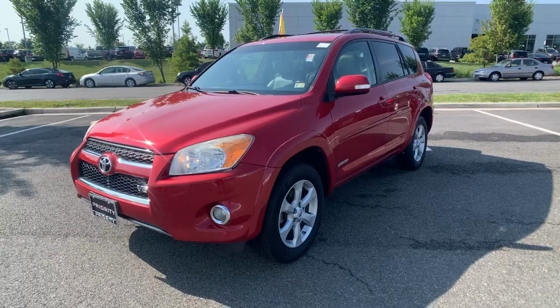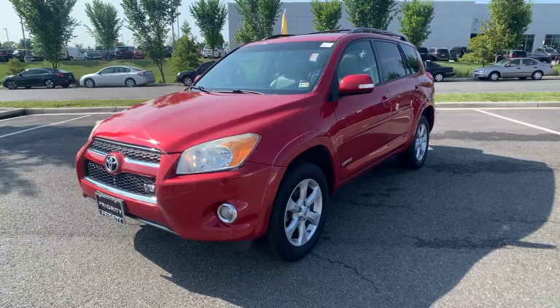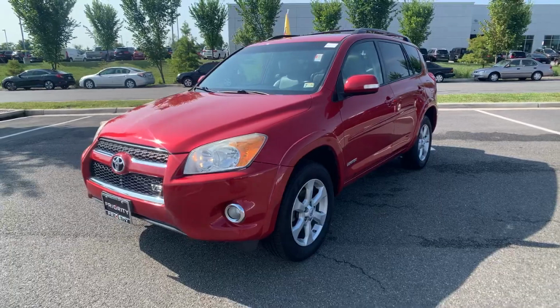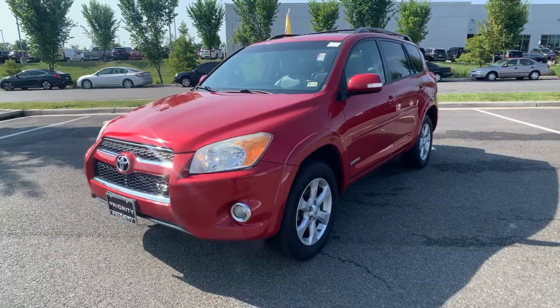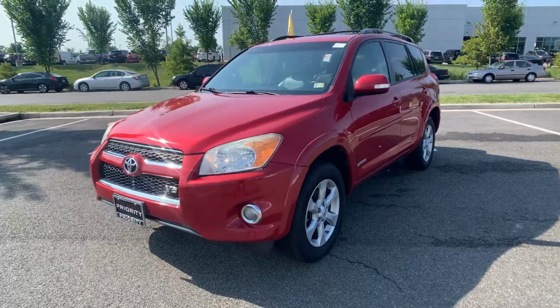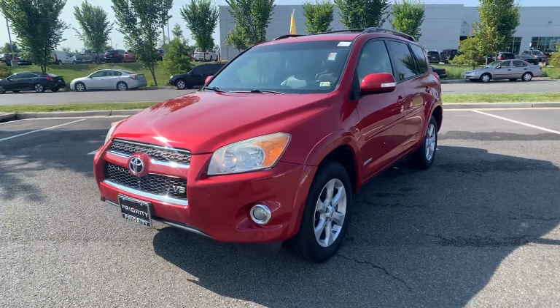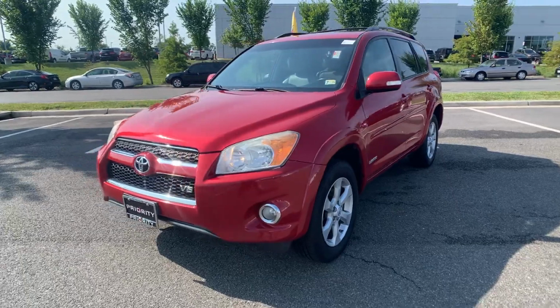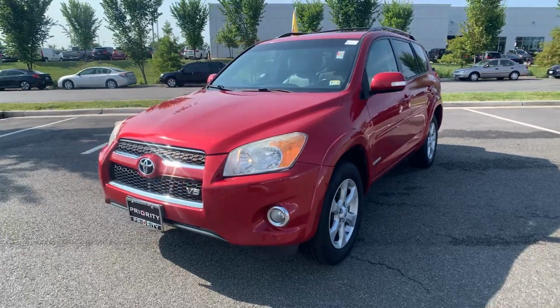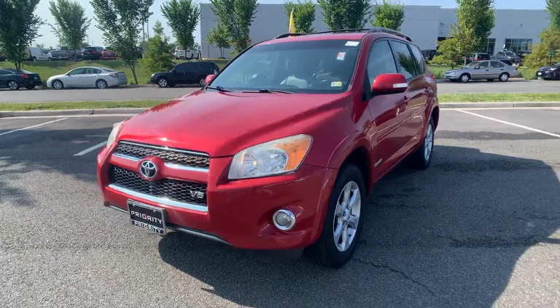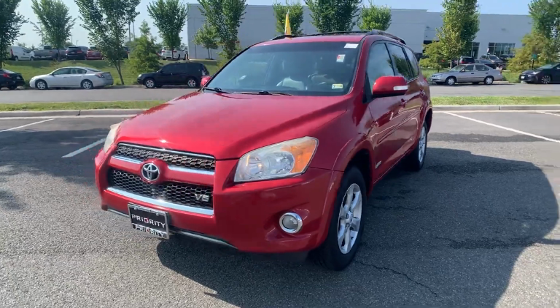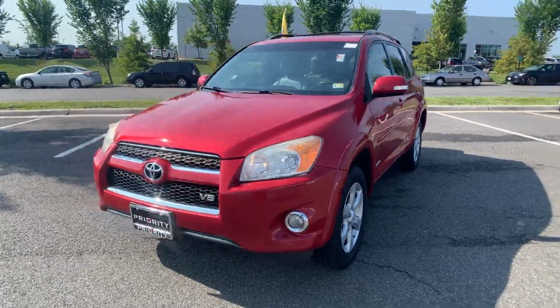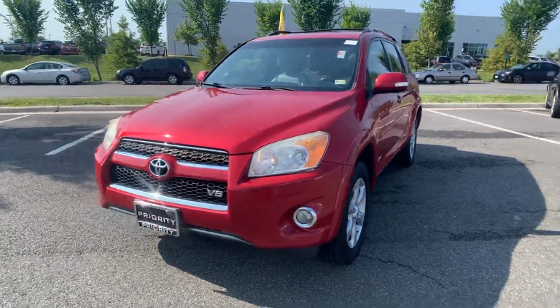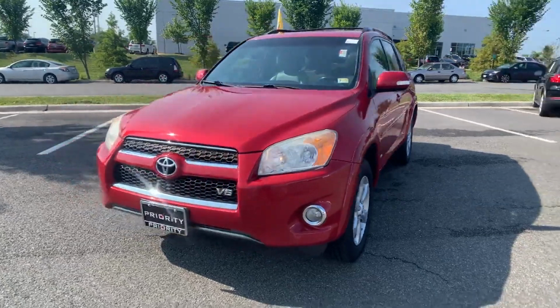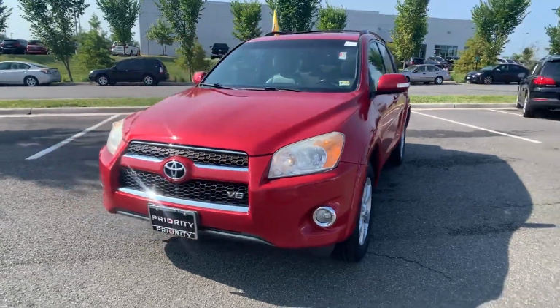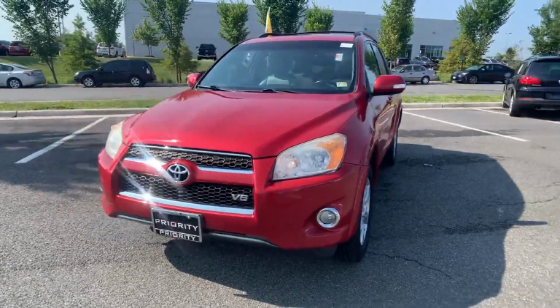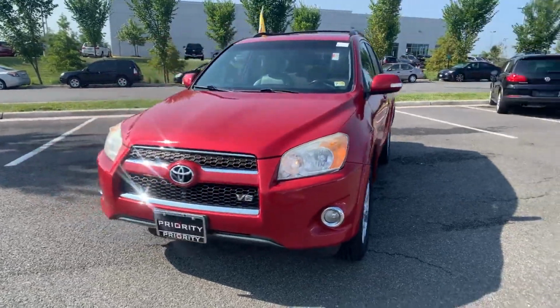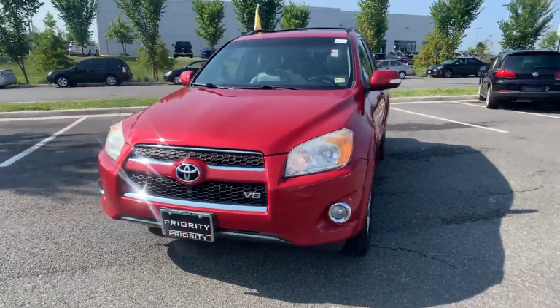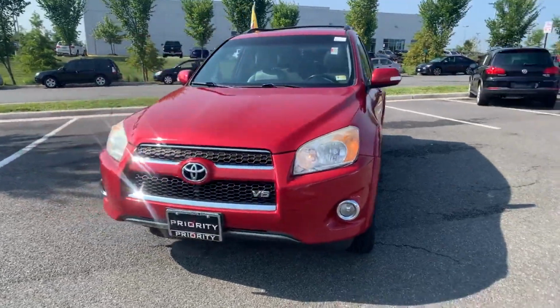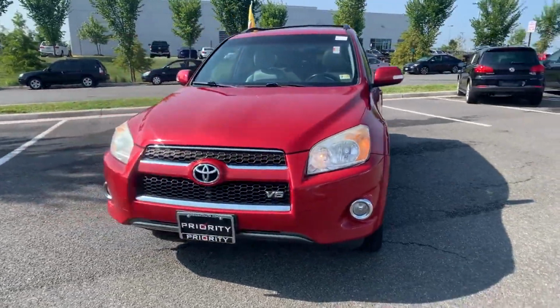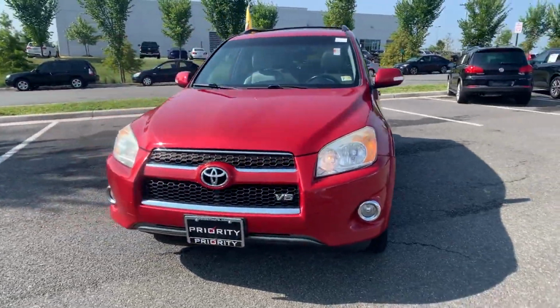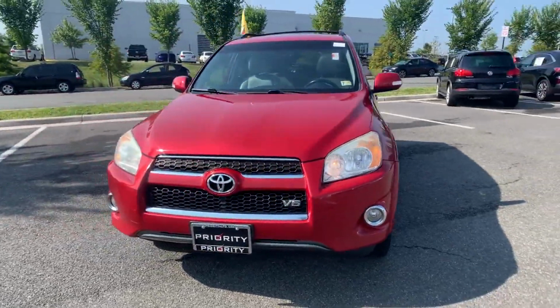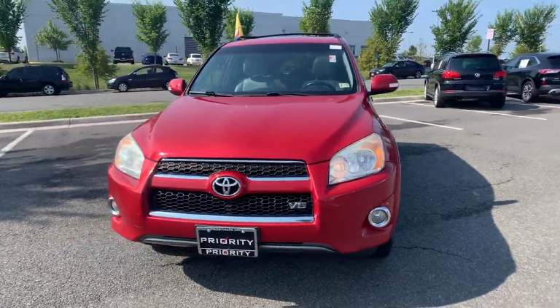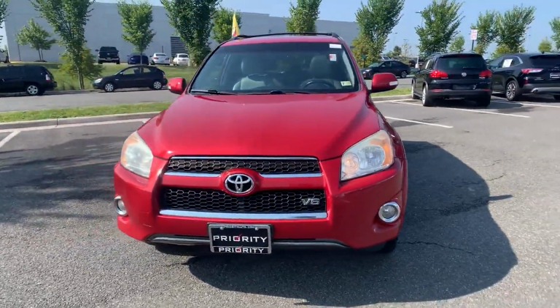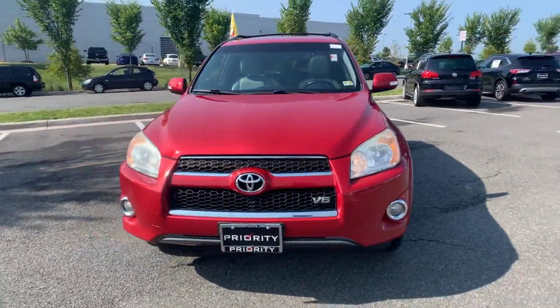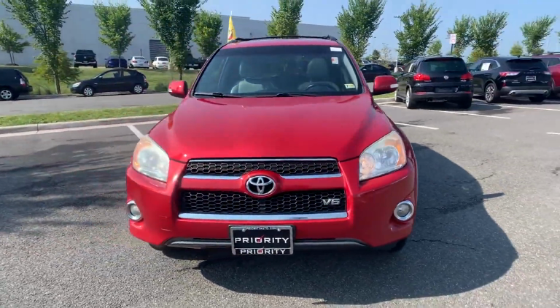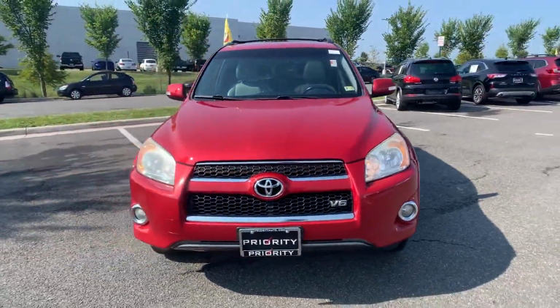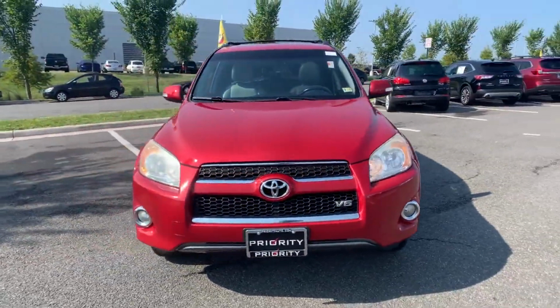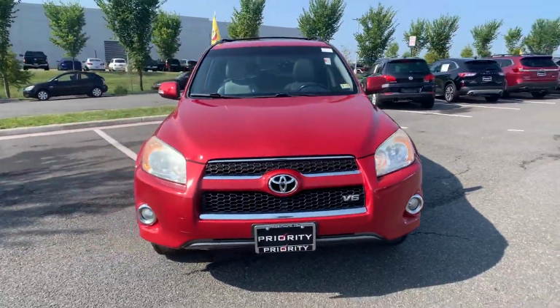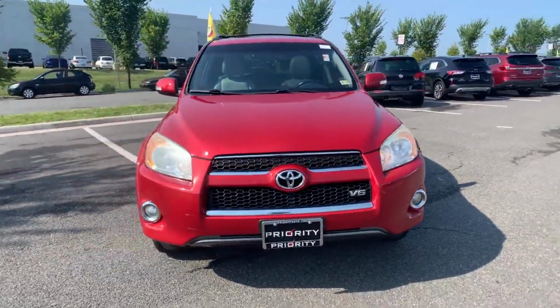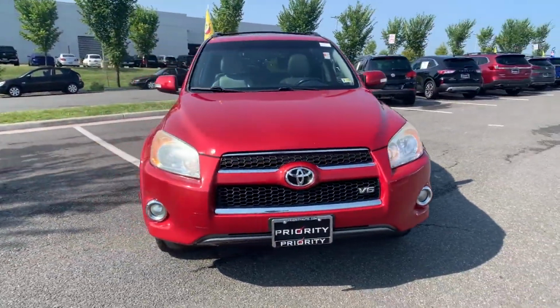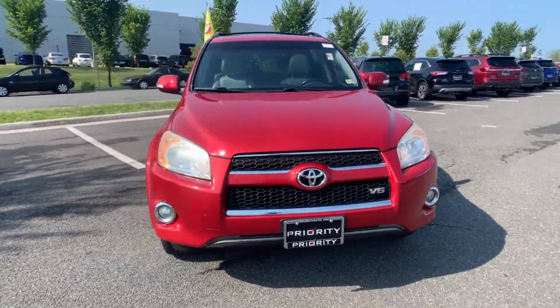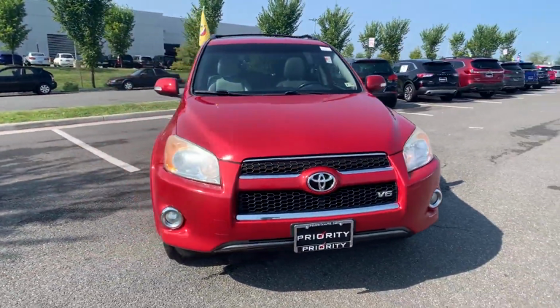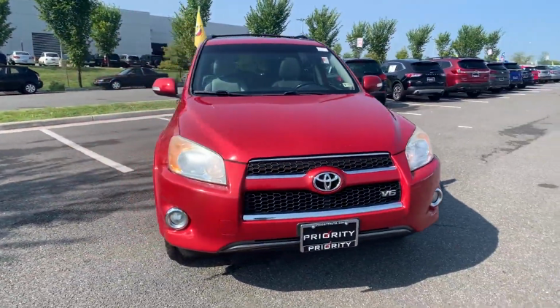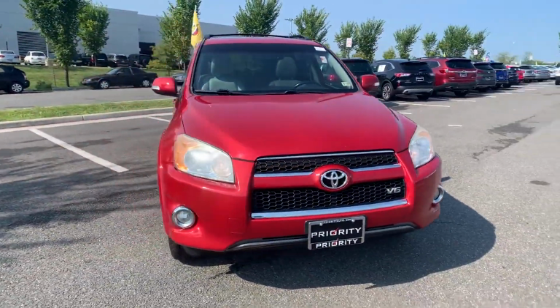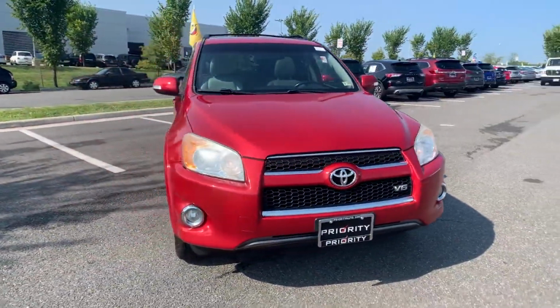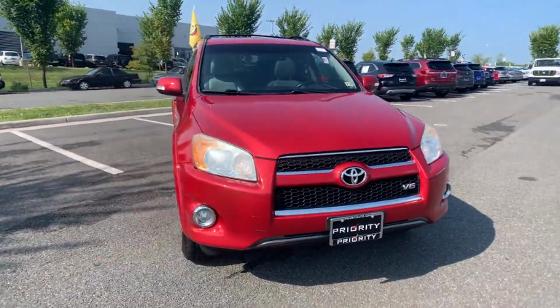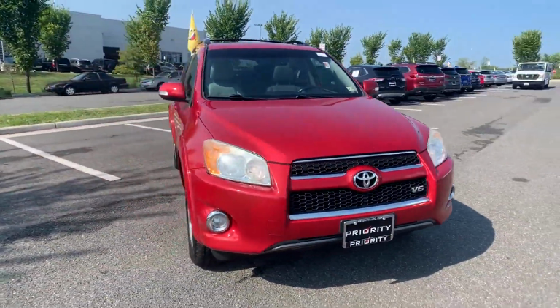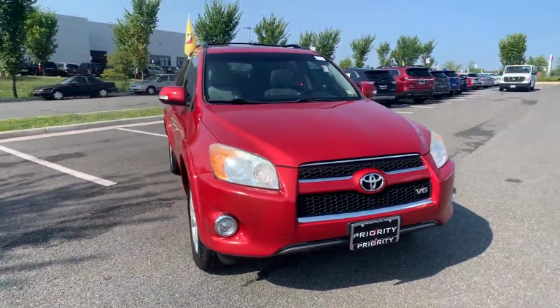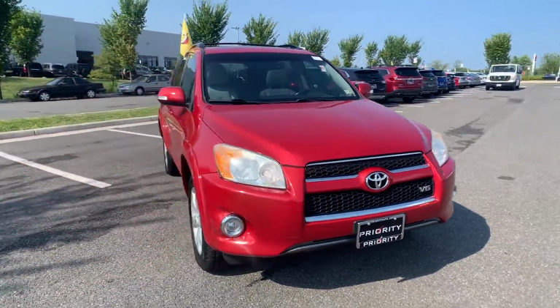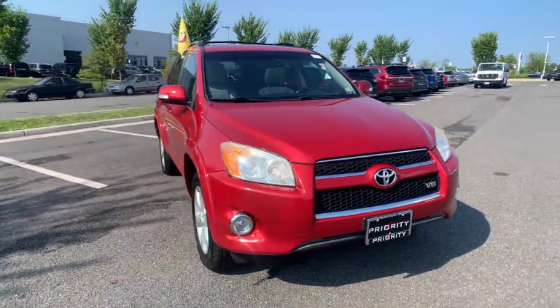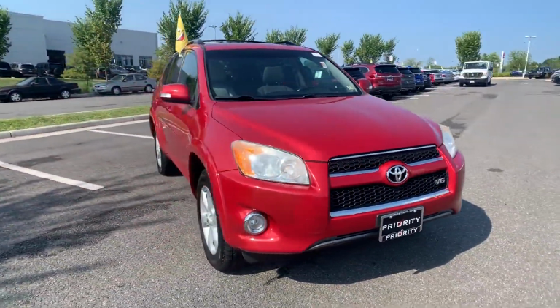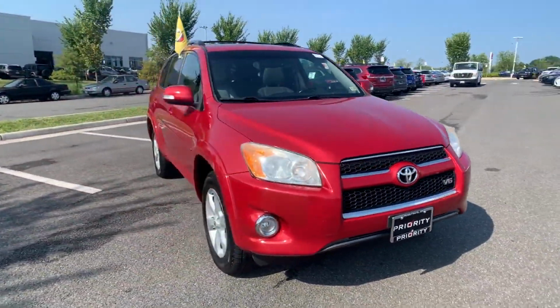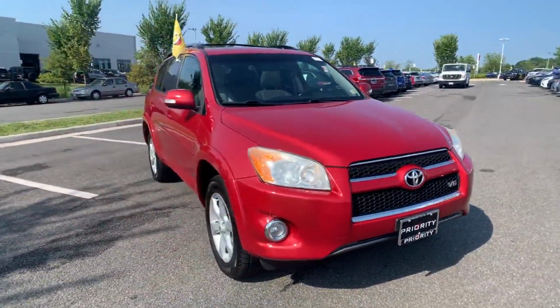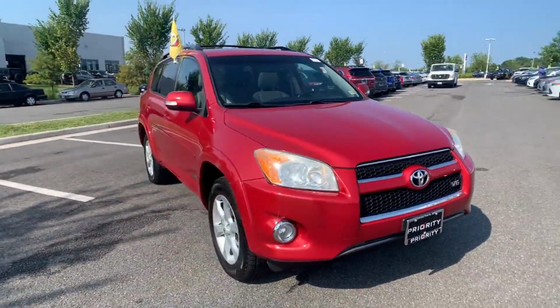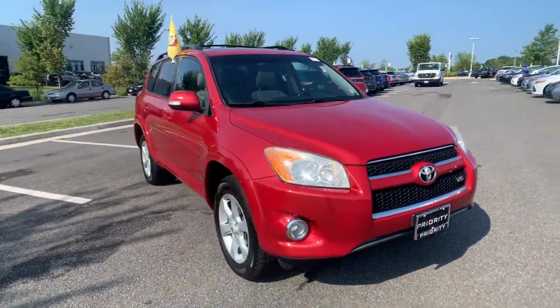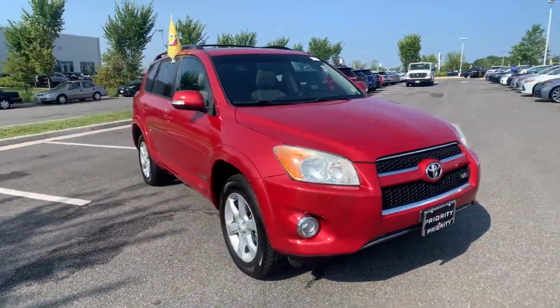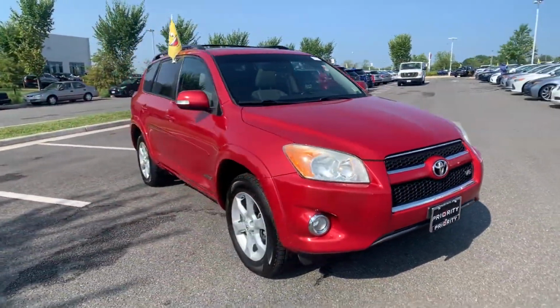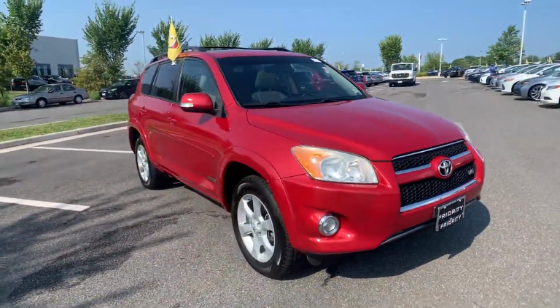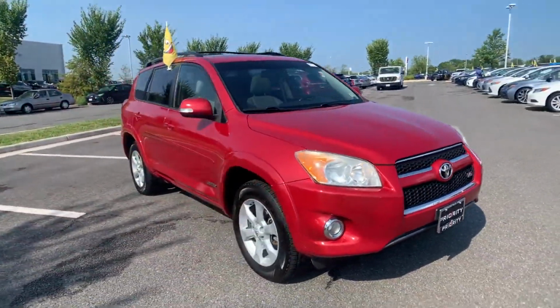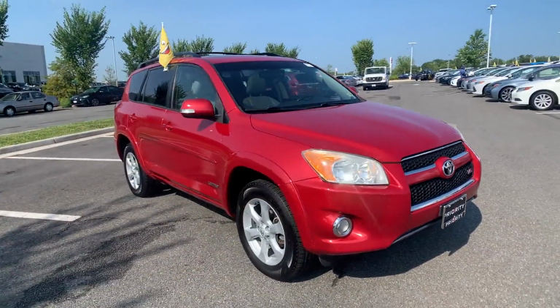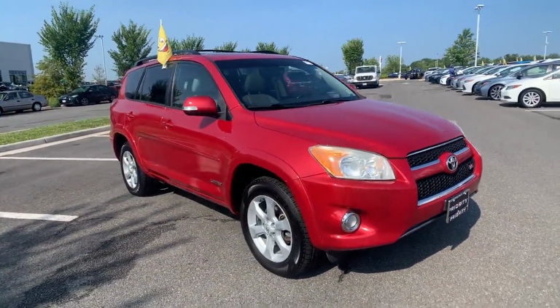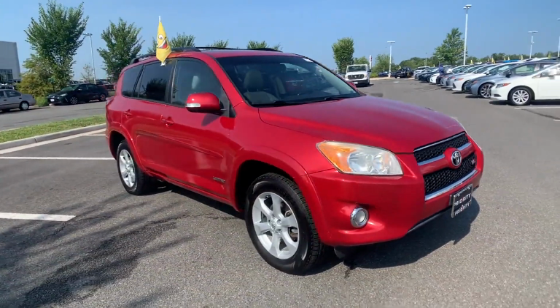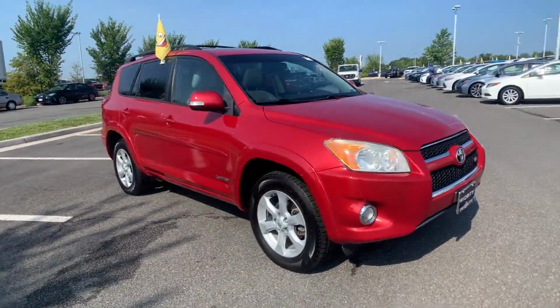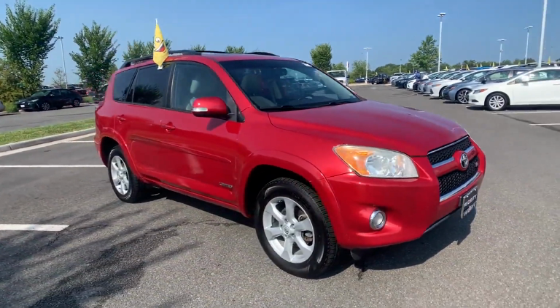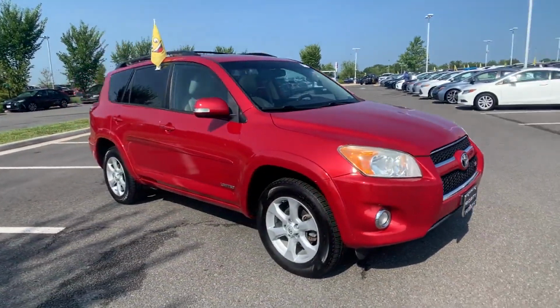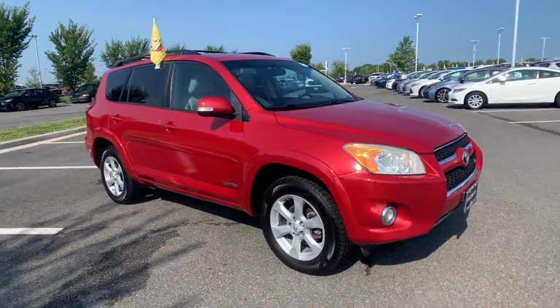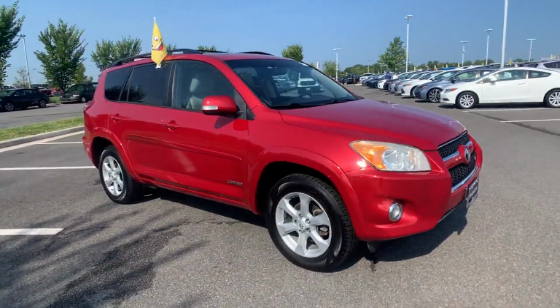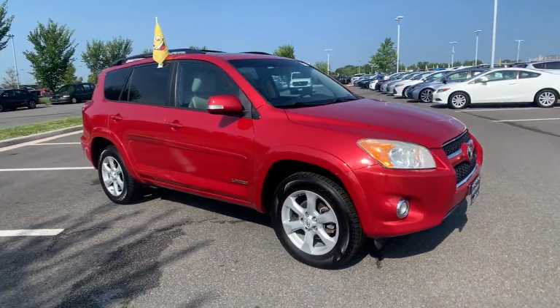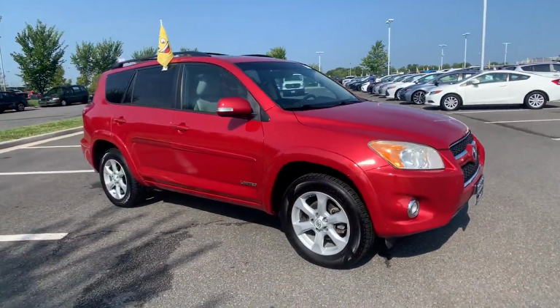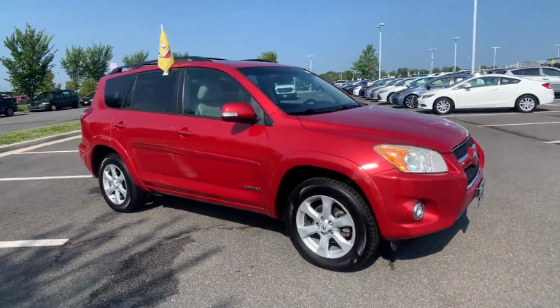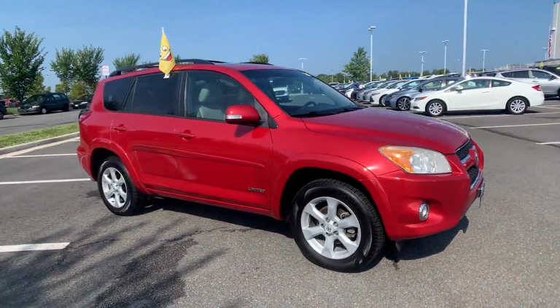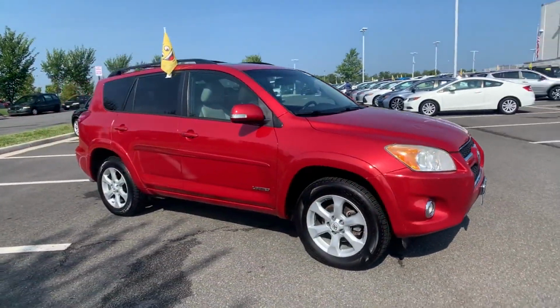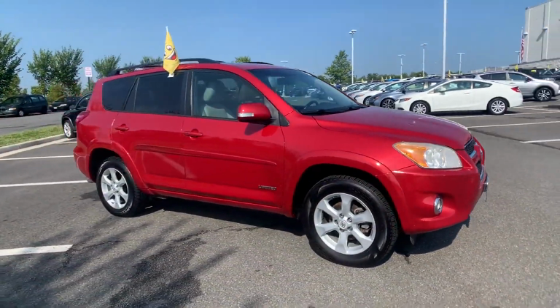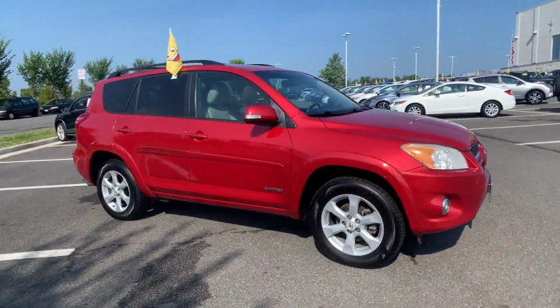2011 Toyota RAV4. This SUV offers space as well as power and performance.